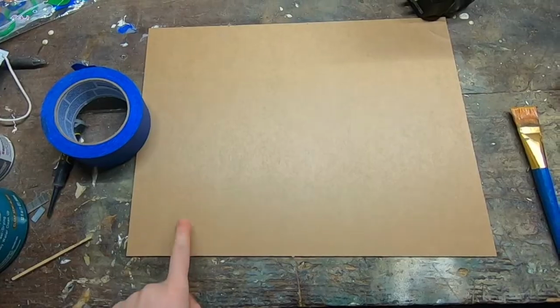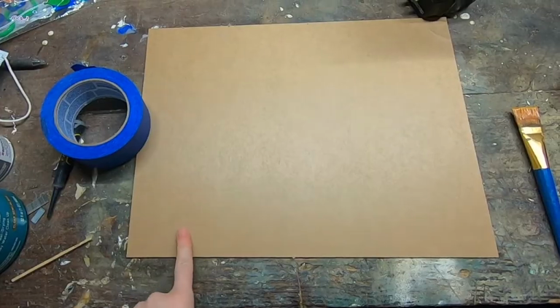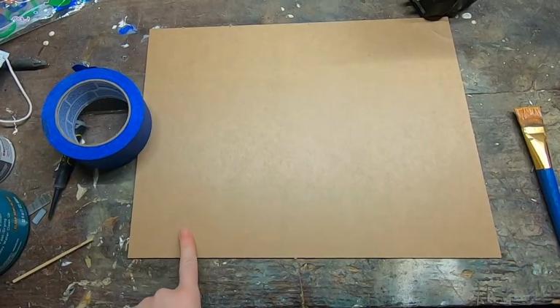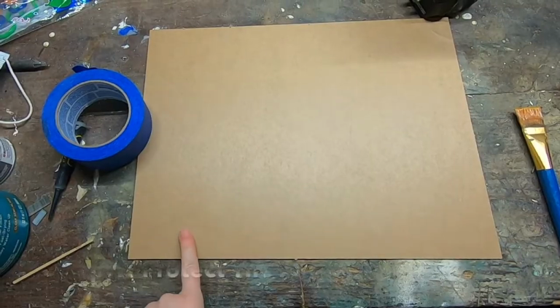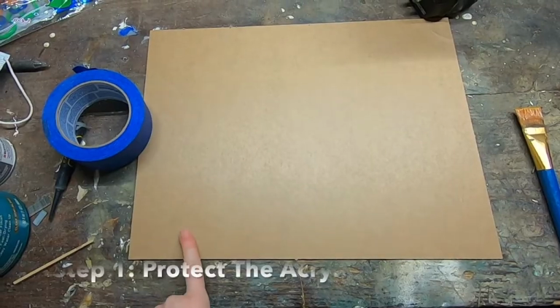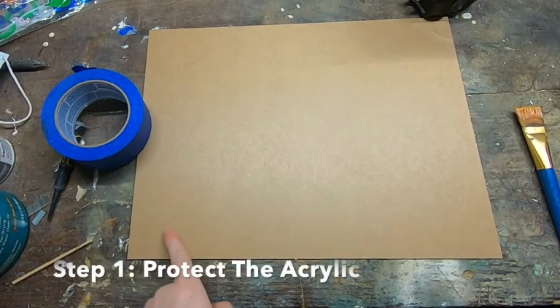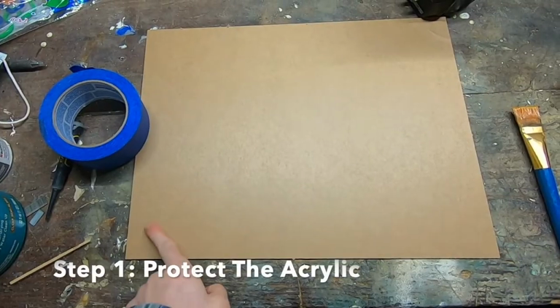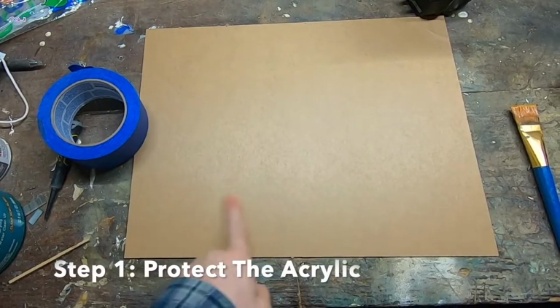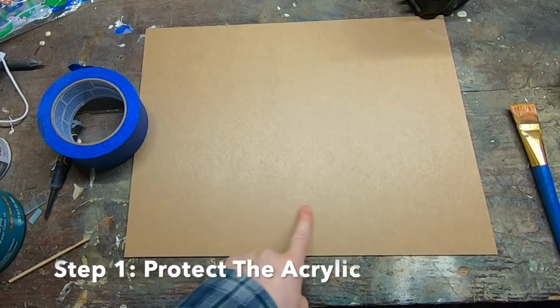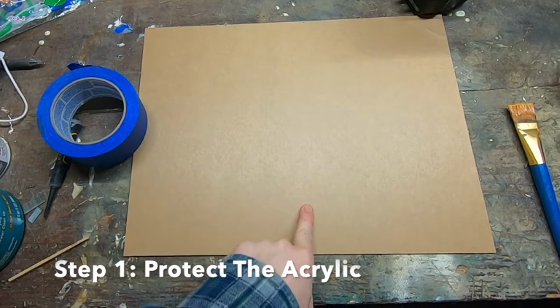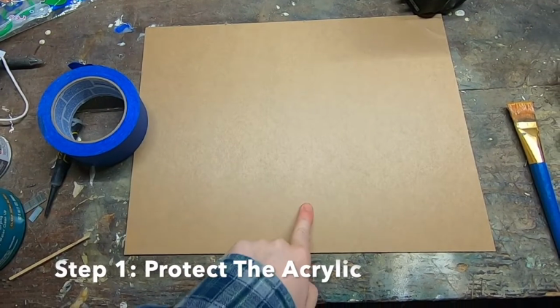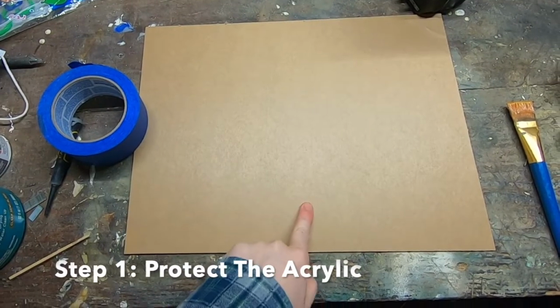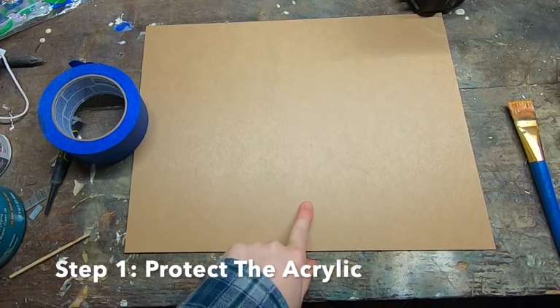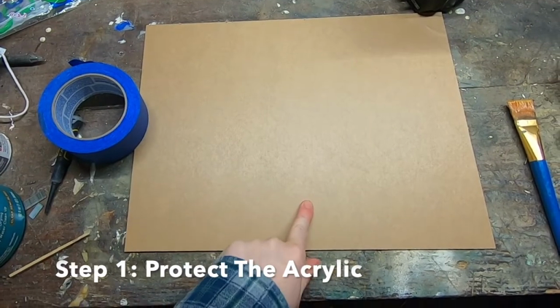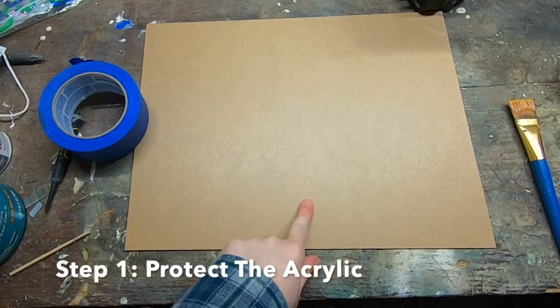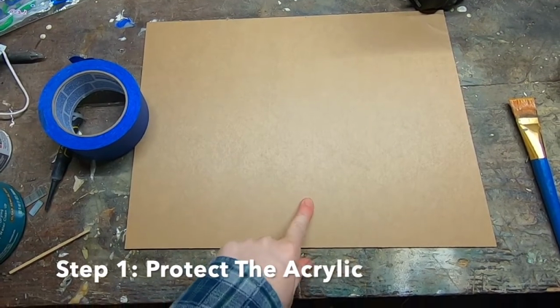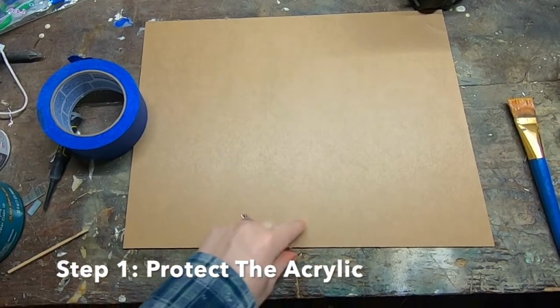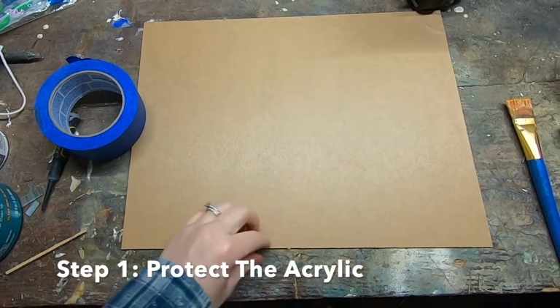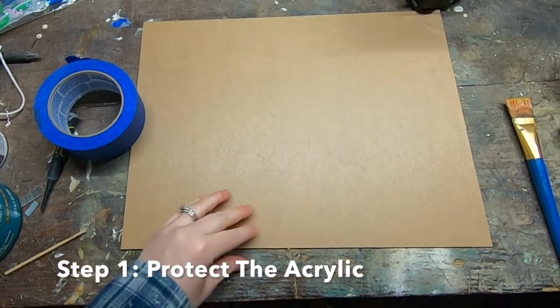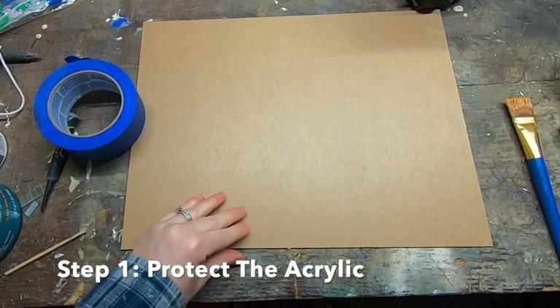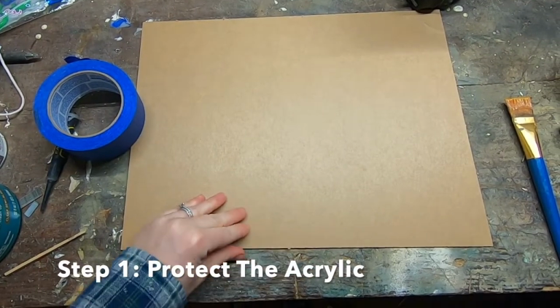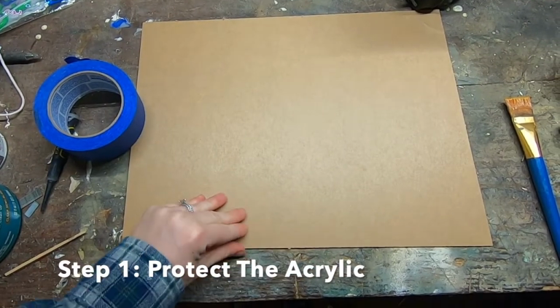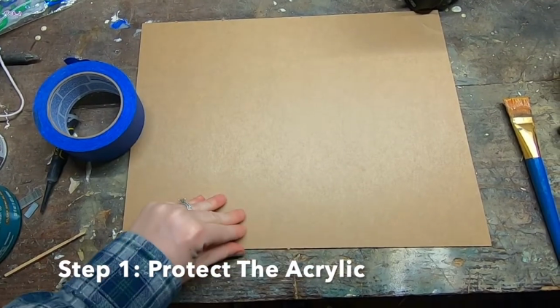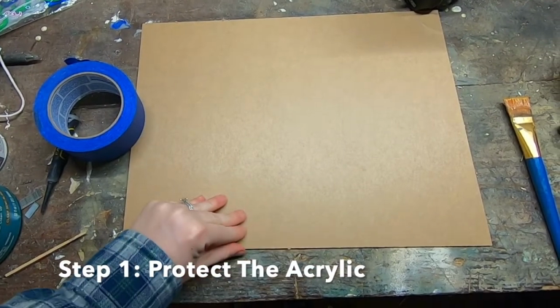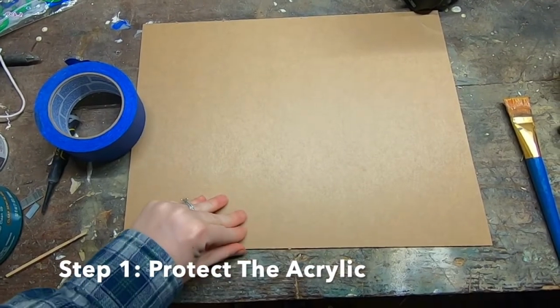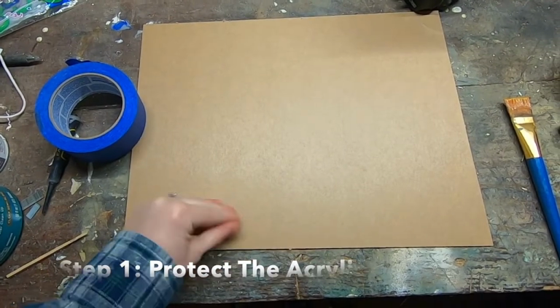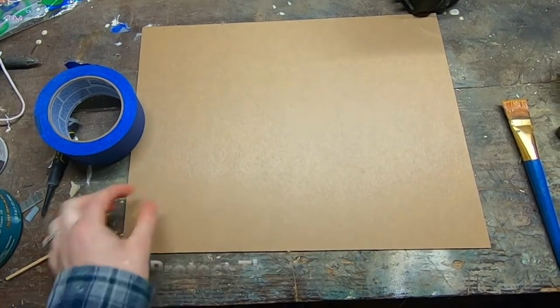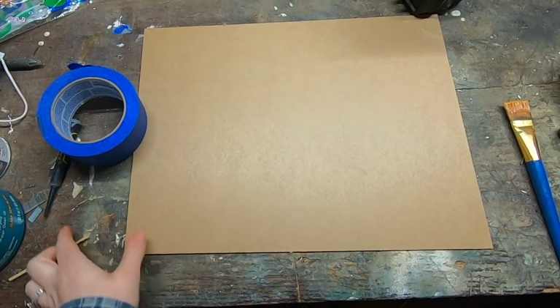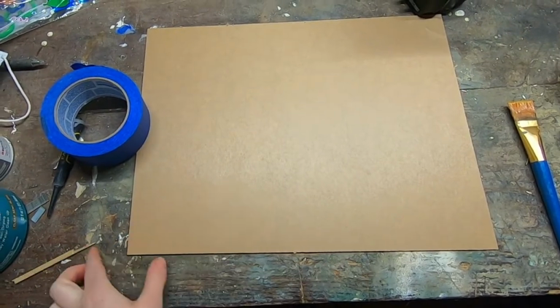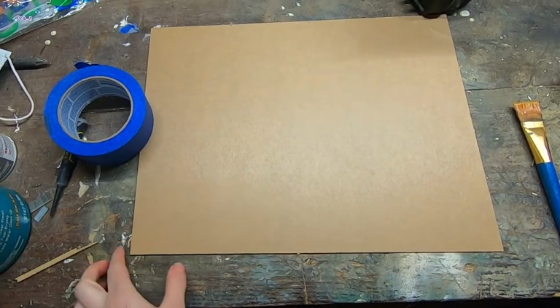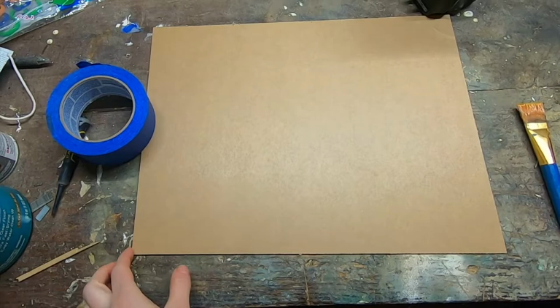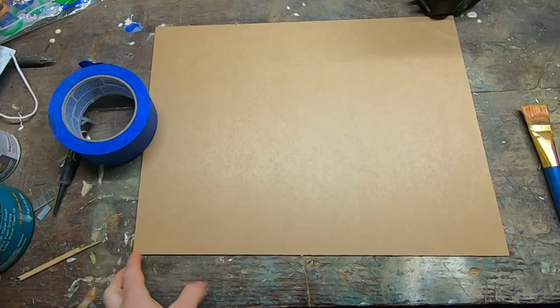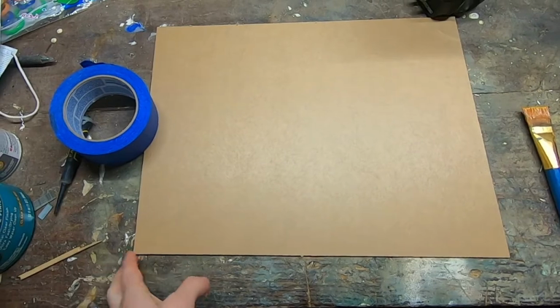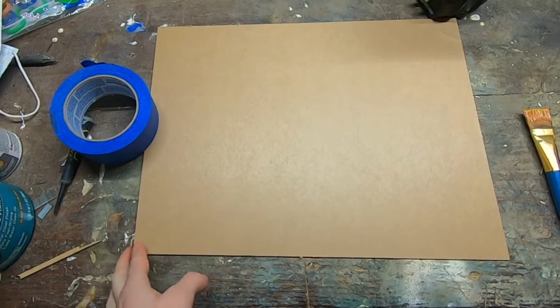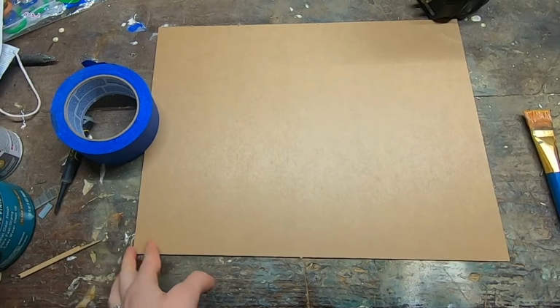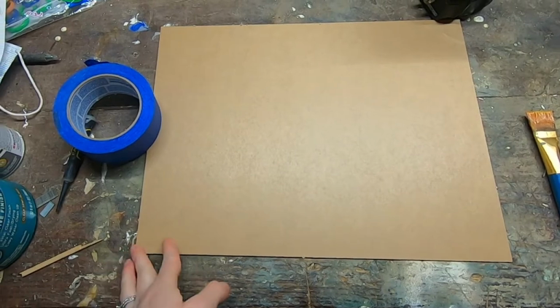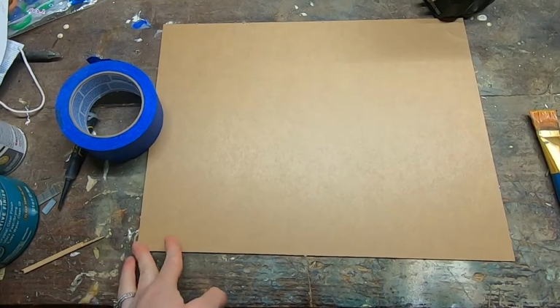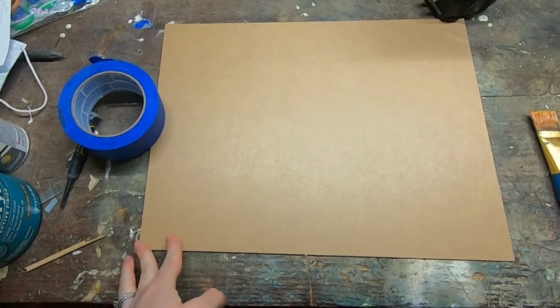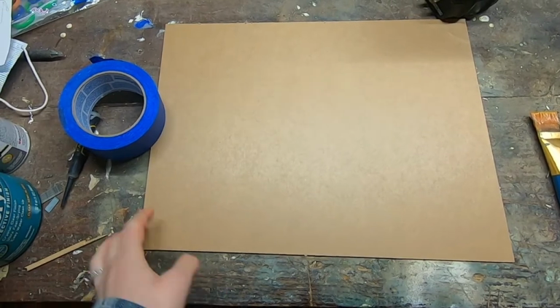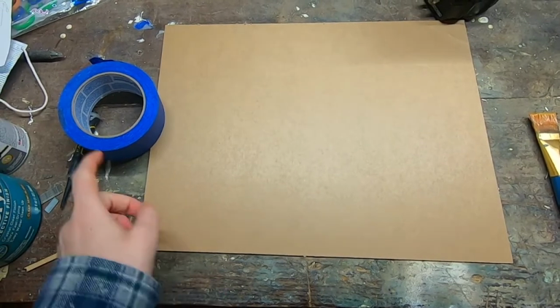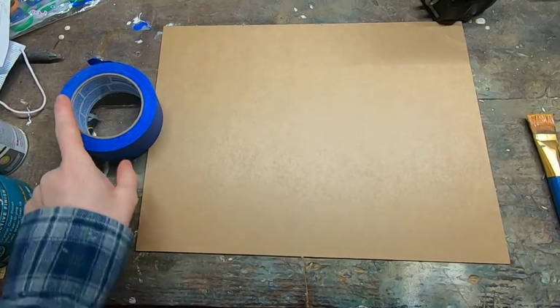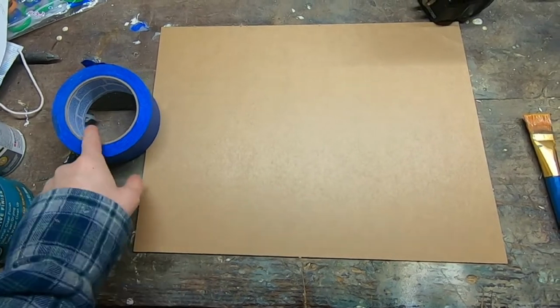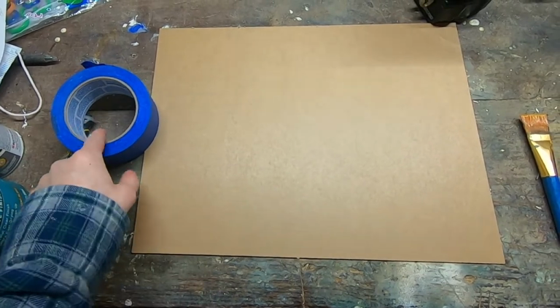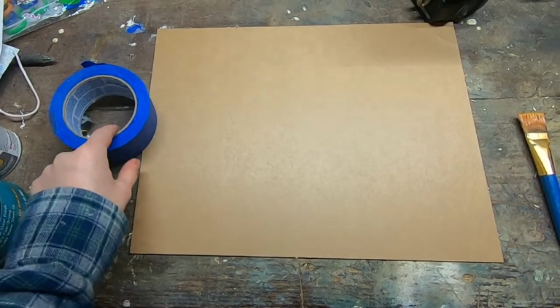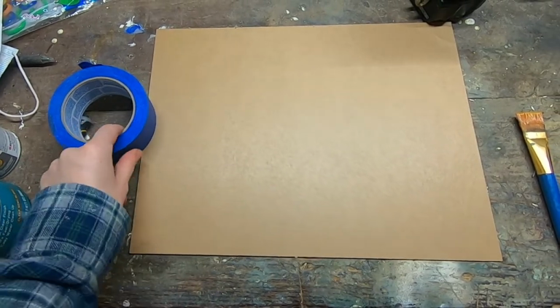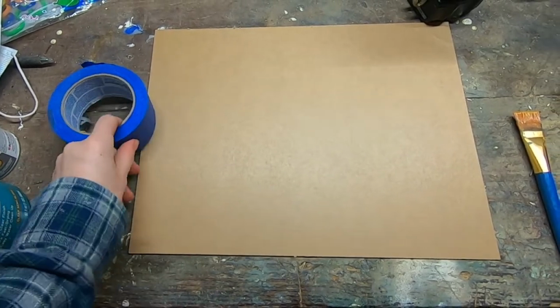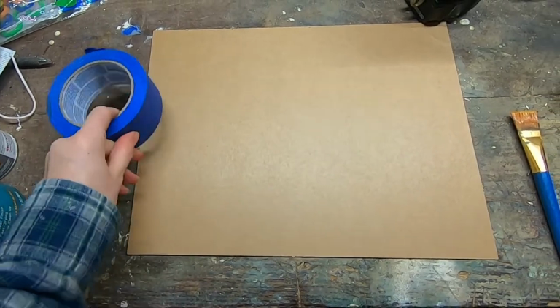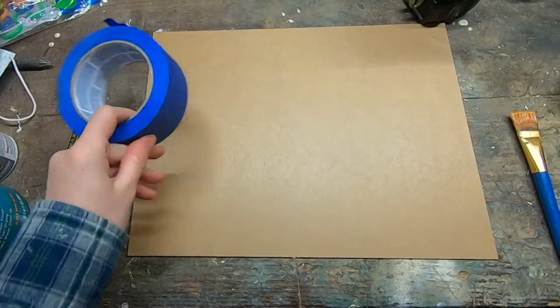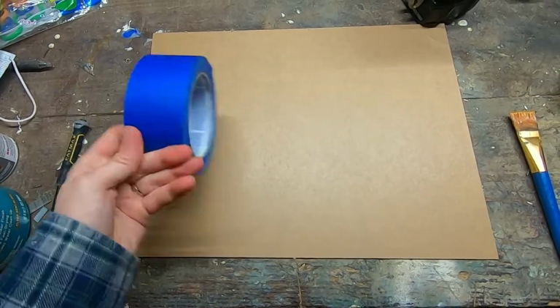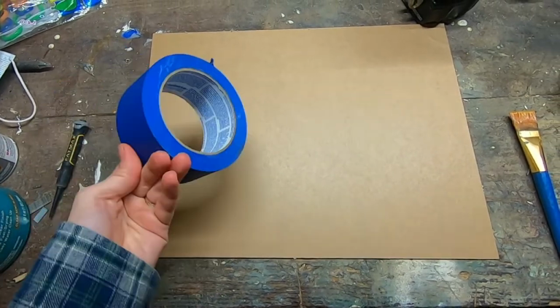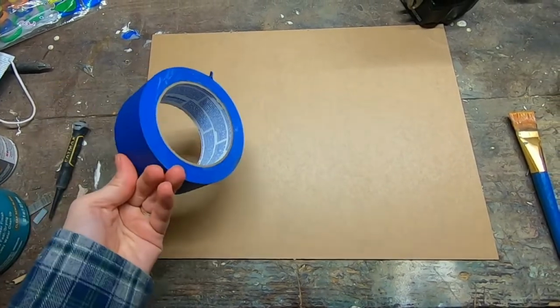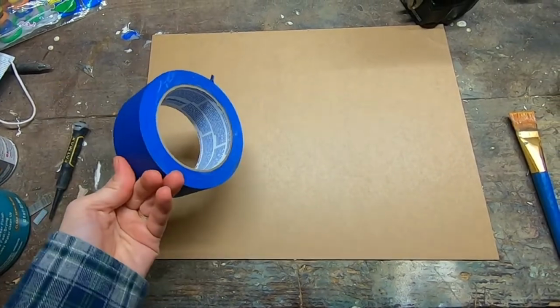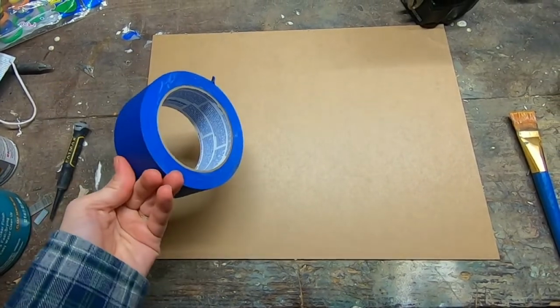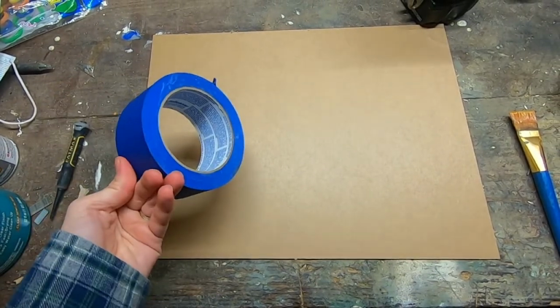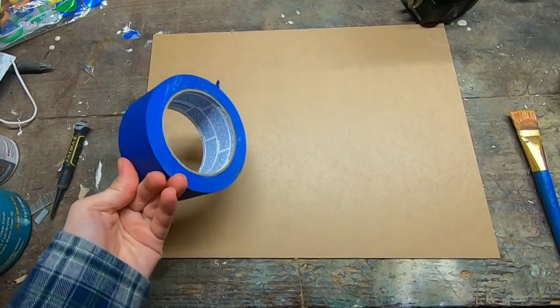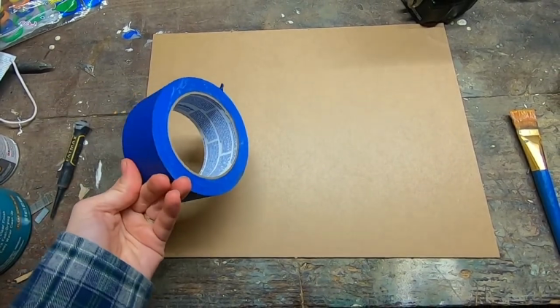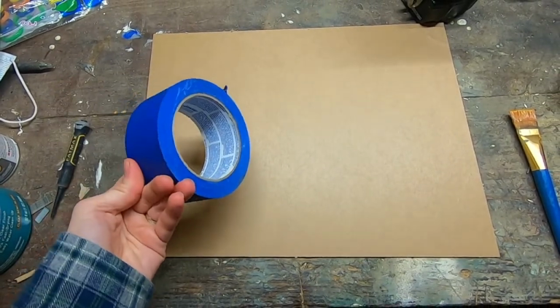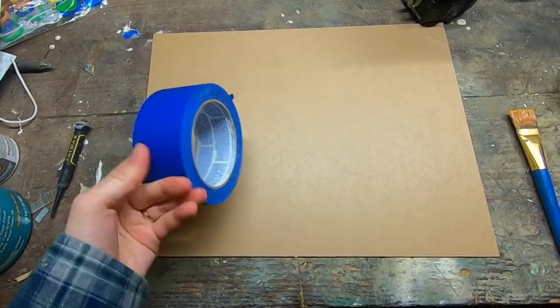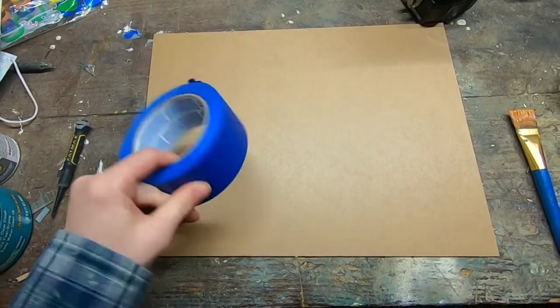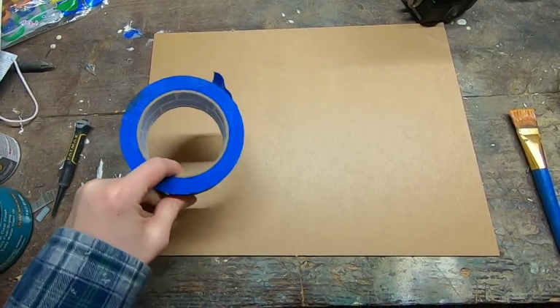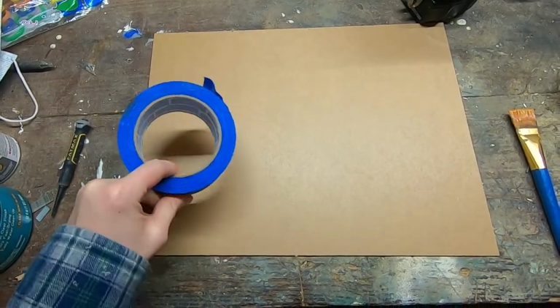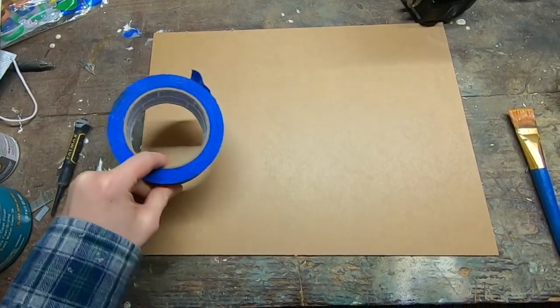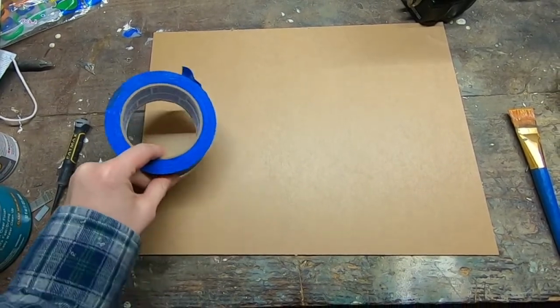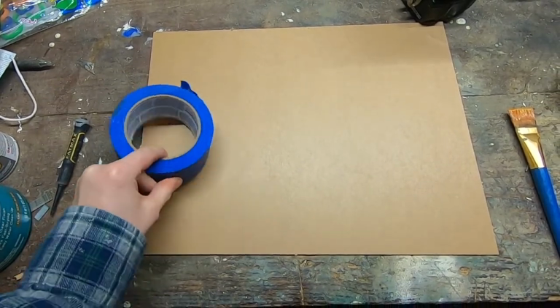Step one: protect your acrylic. You want to leave the protective layers on that it comes with, and it never hurts to add an extra layer of tape to prevent tear out.